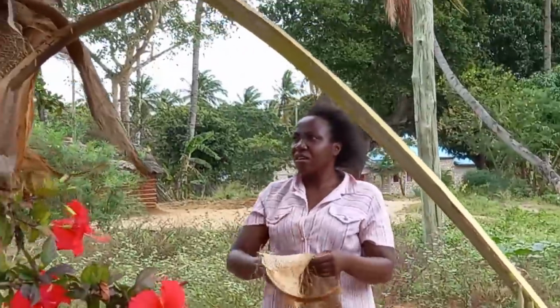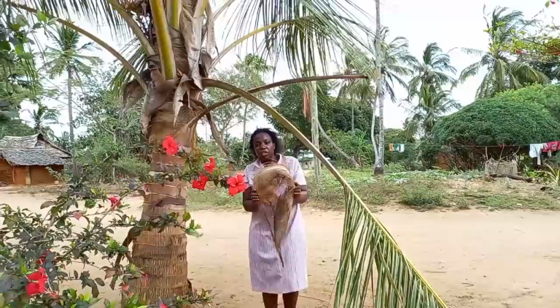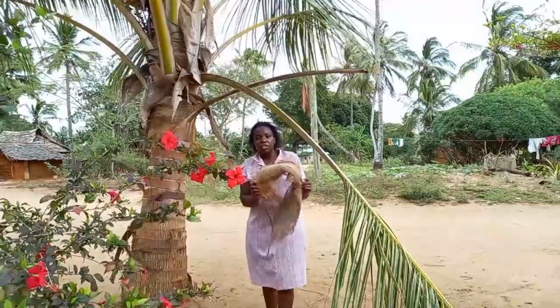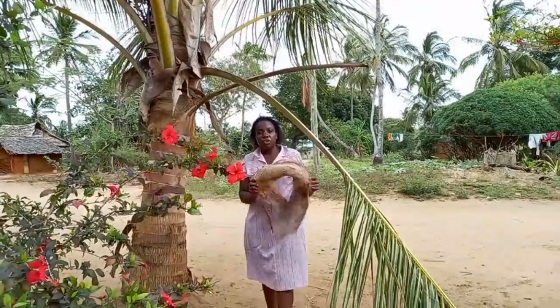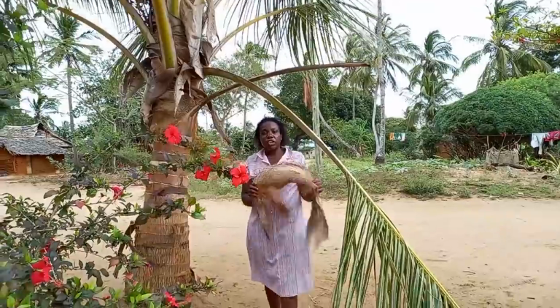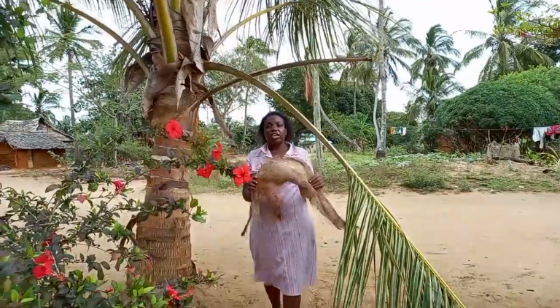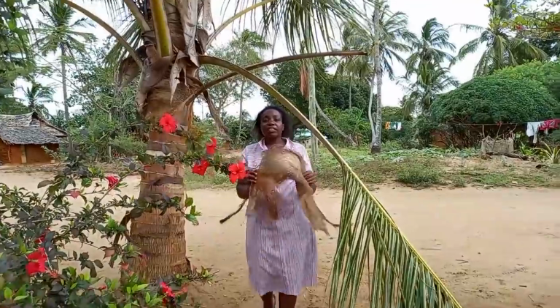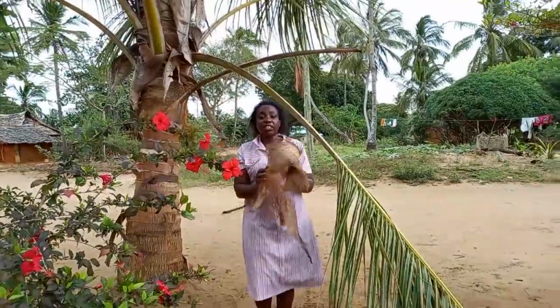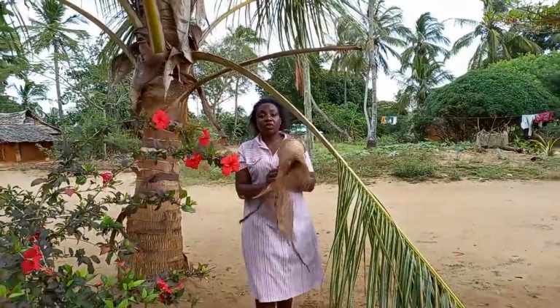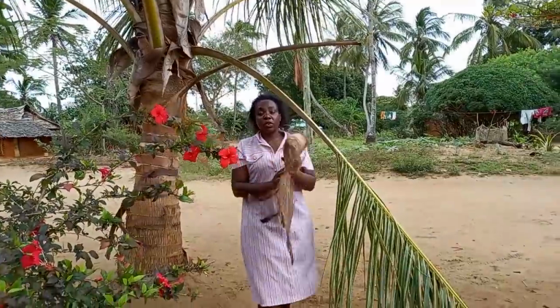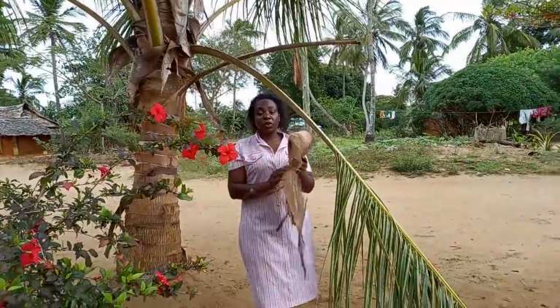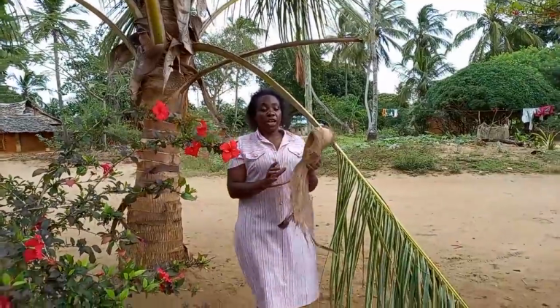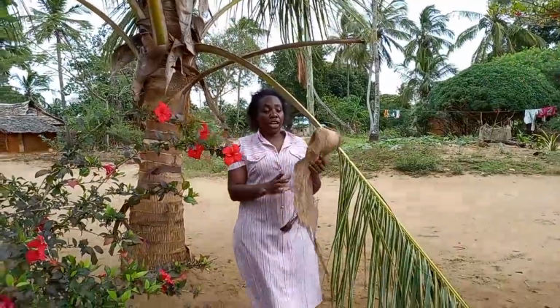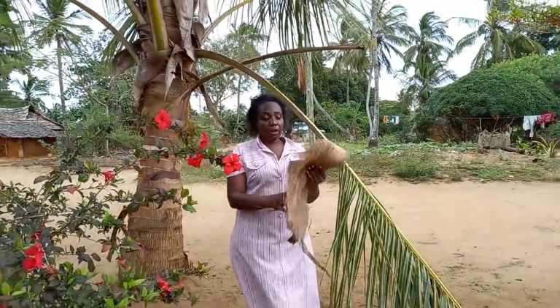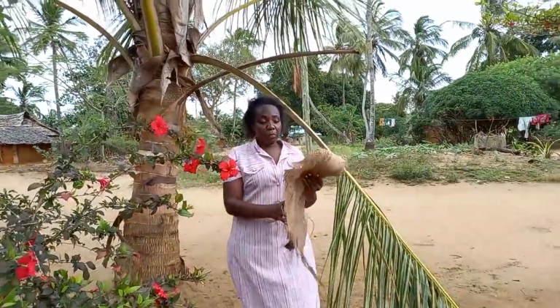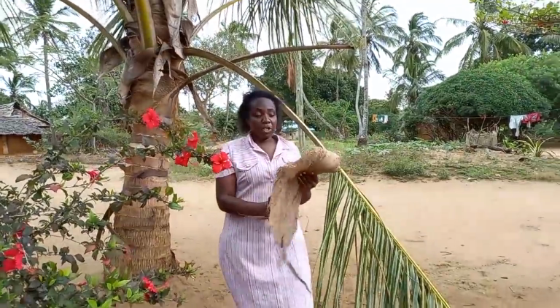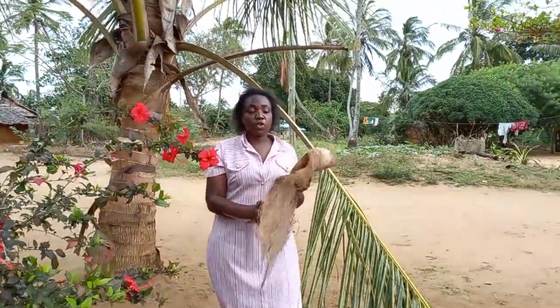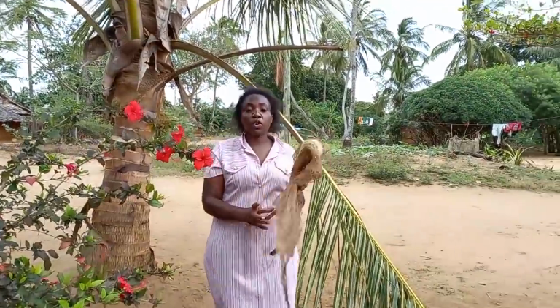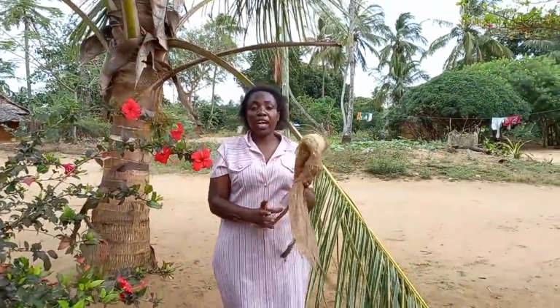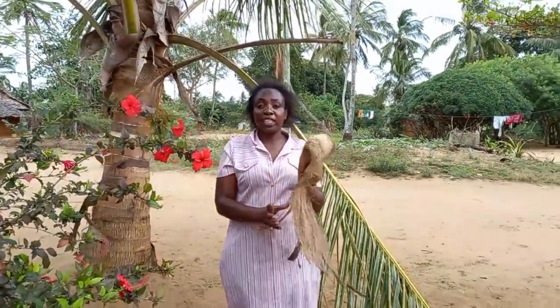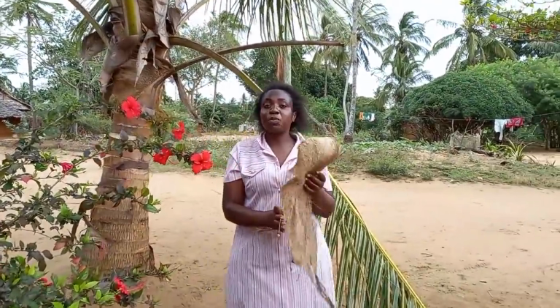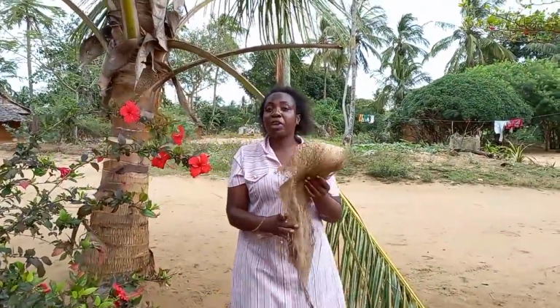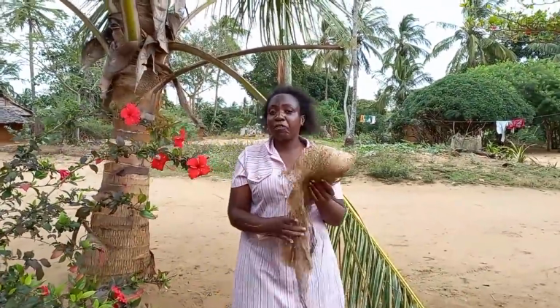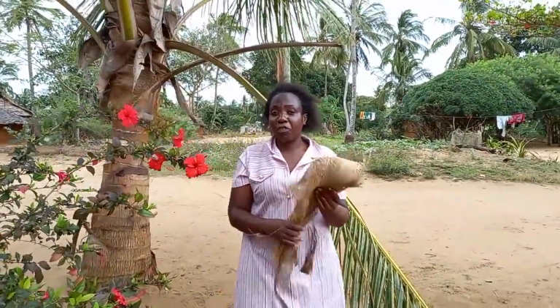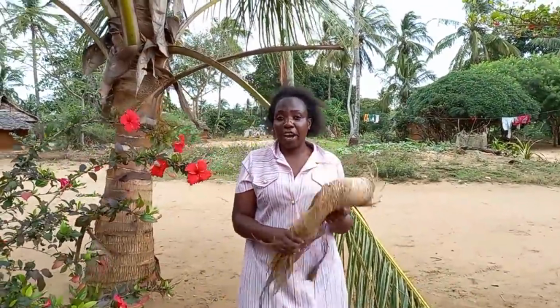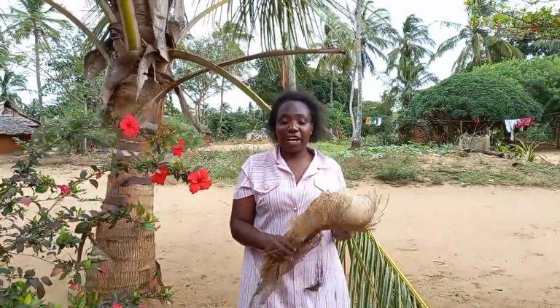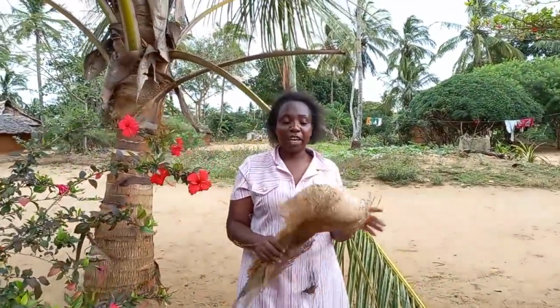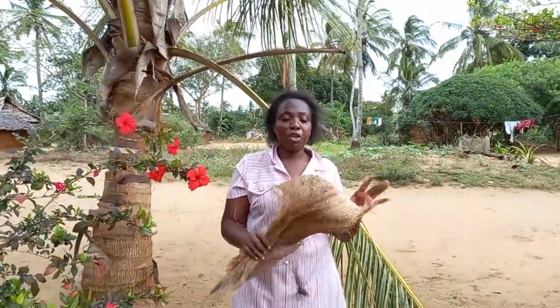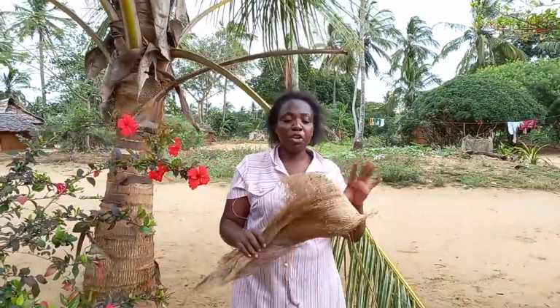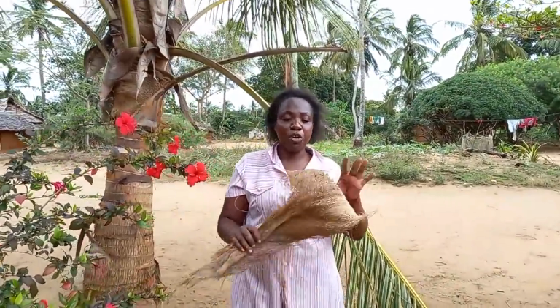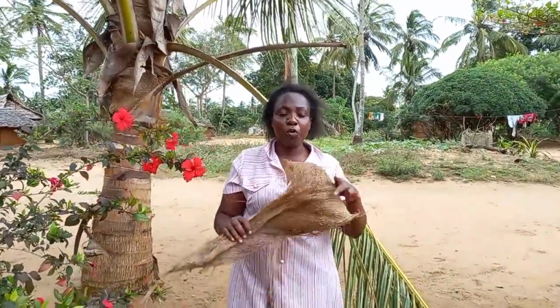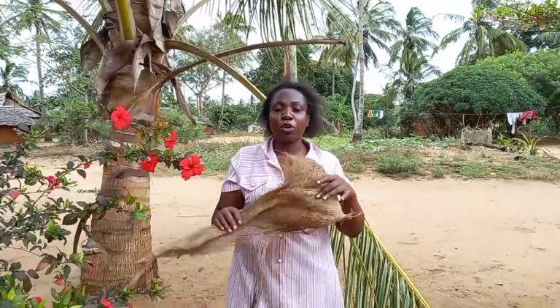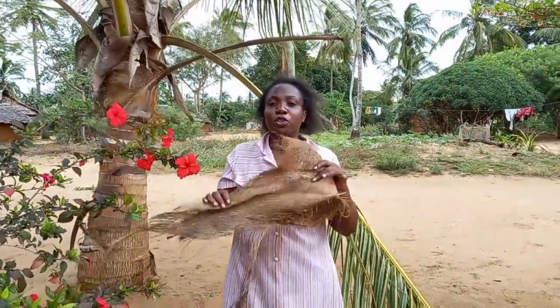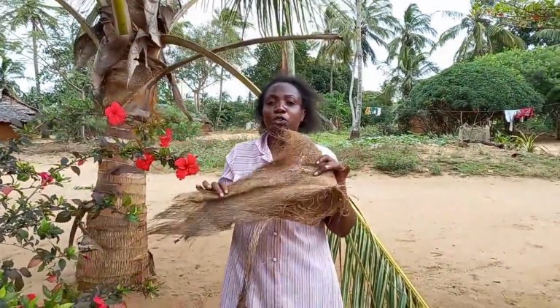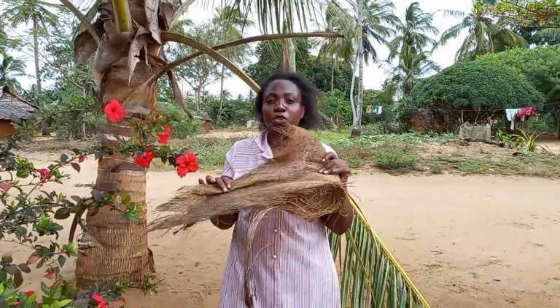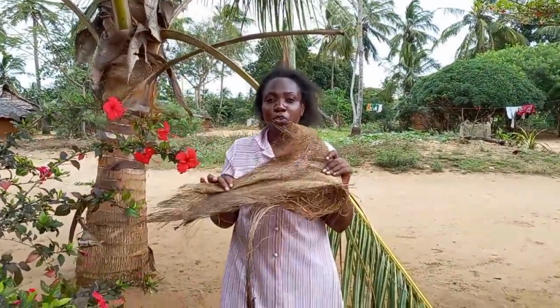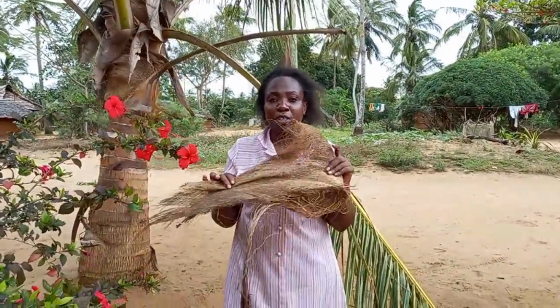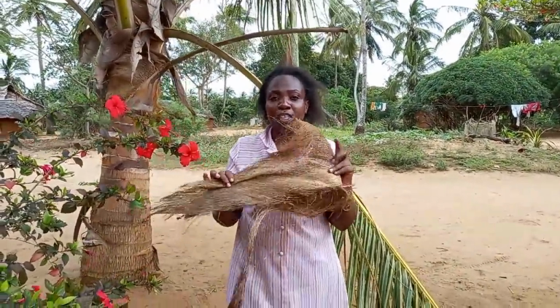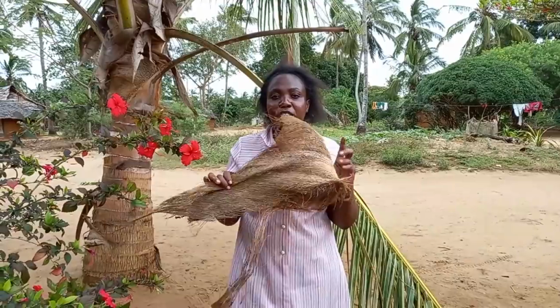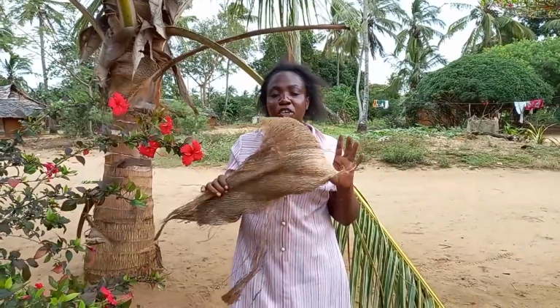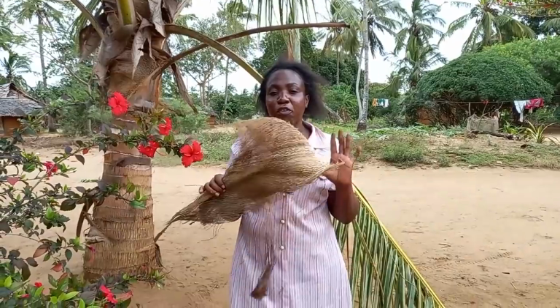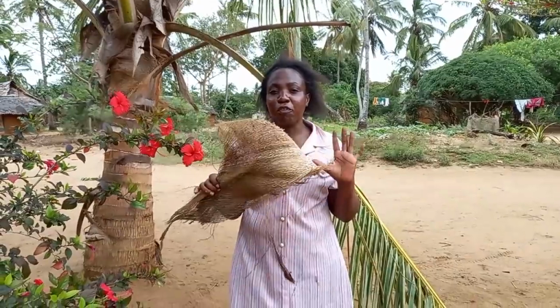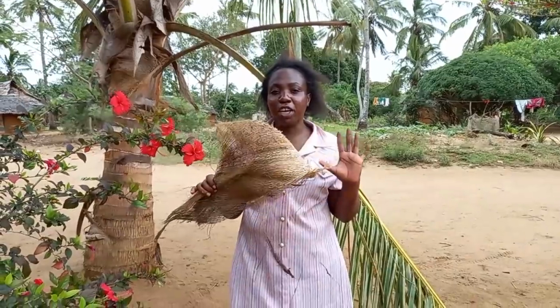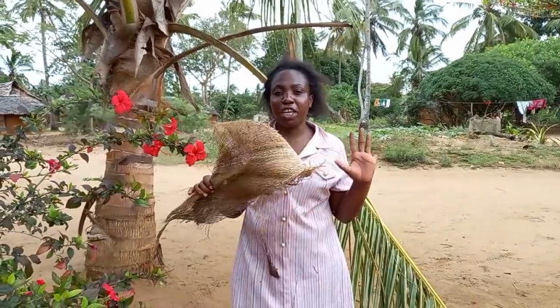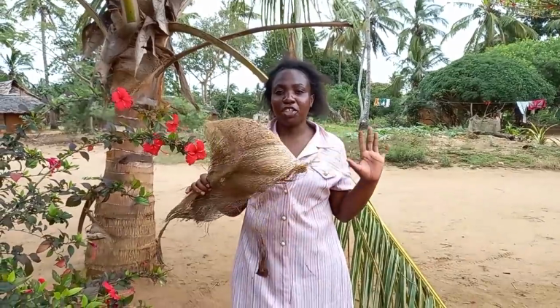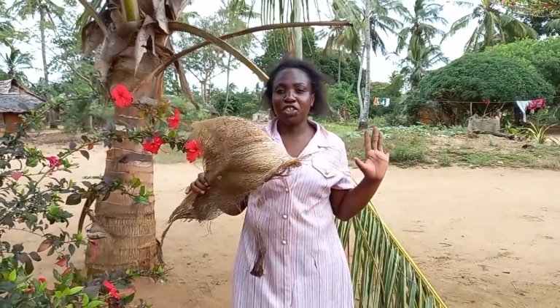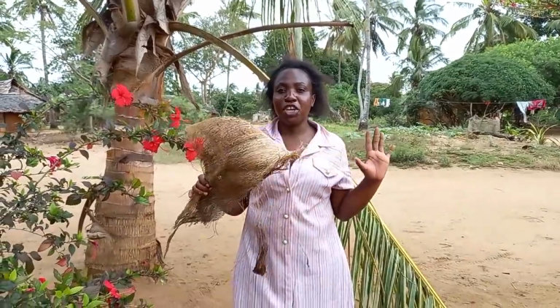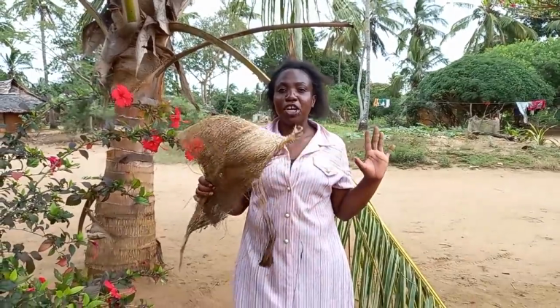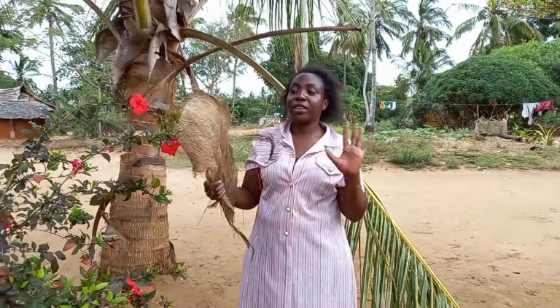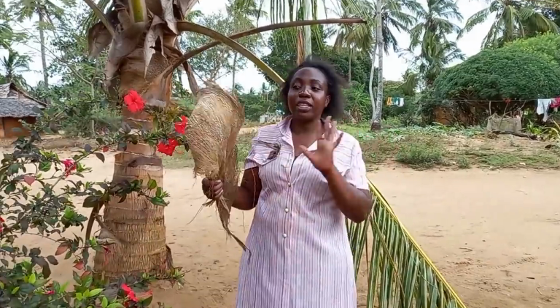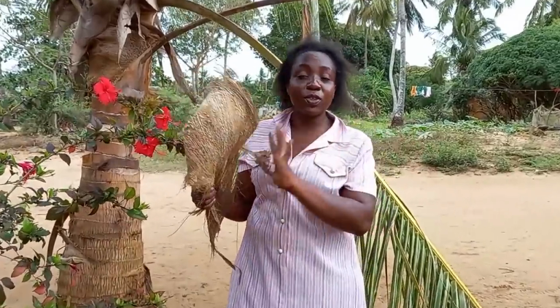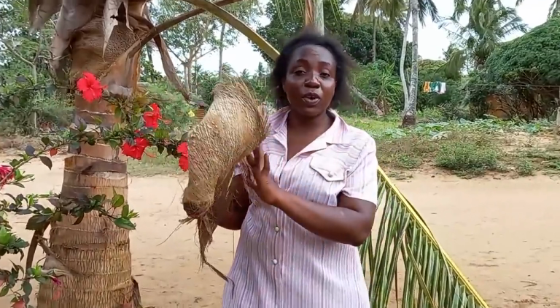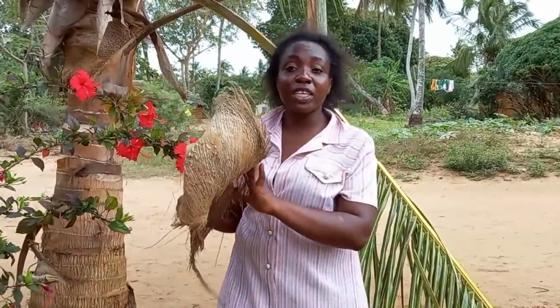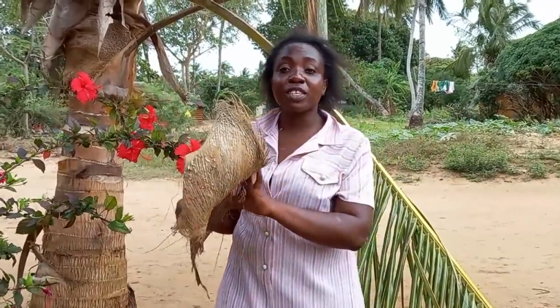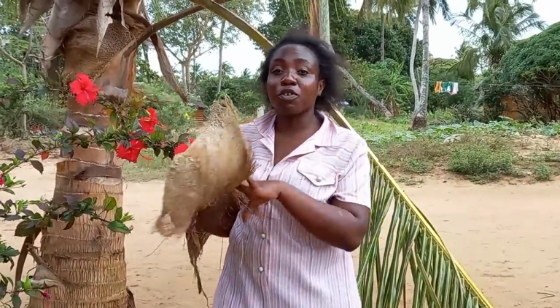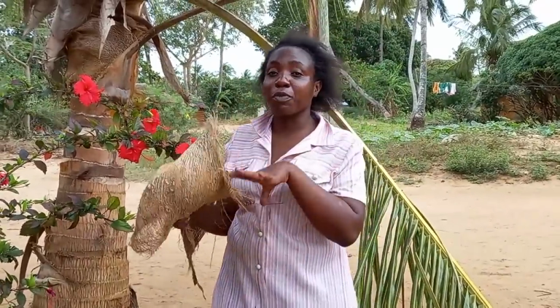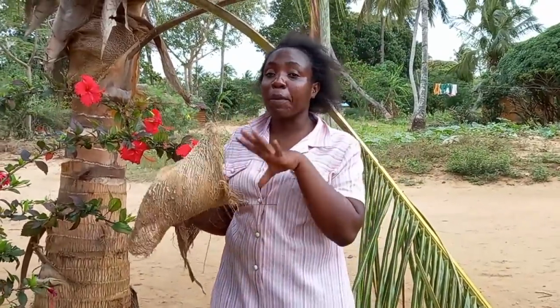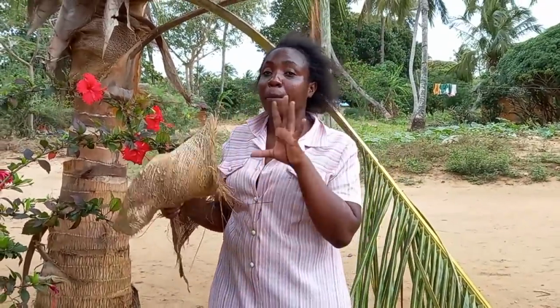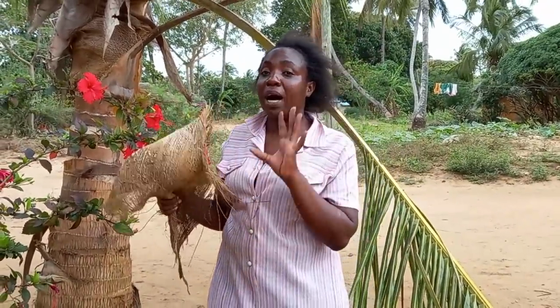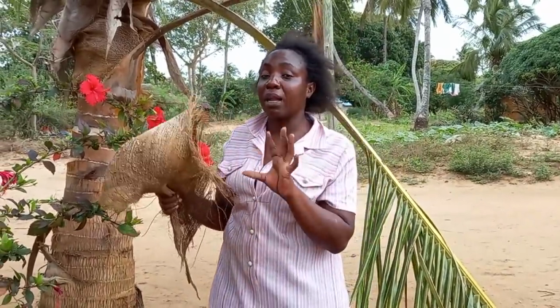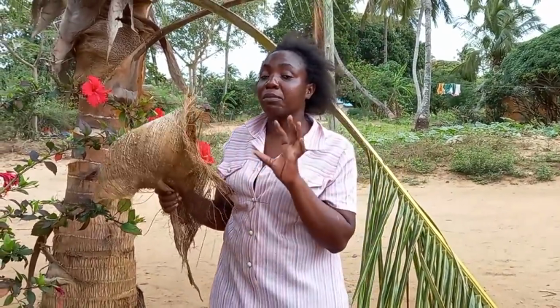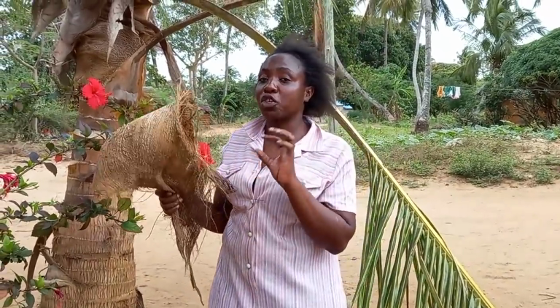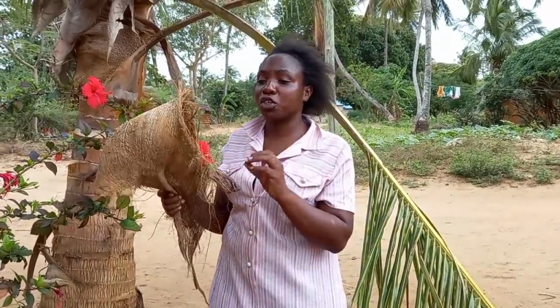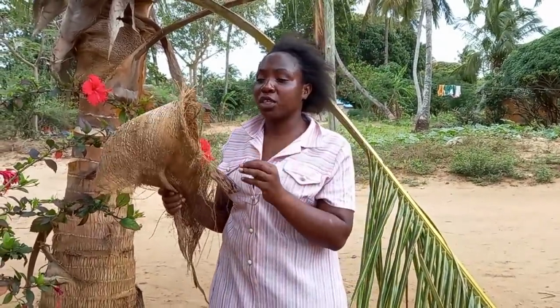This one will help me to light my fire — let me know what you use in your village. This one is from the palm tree.